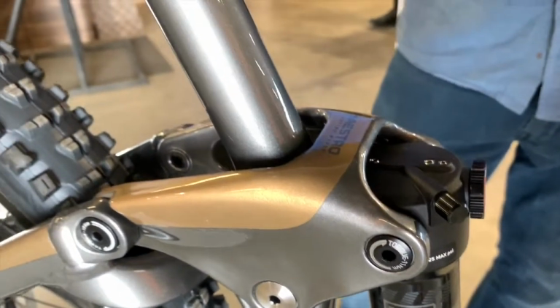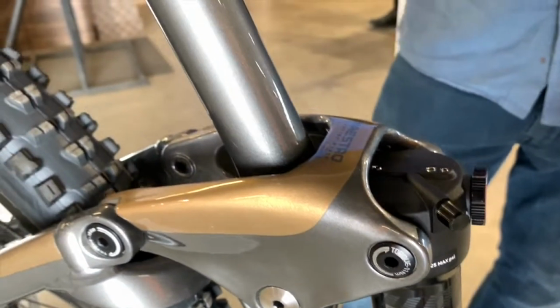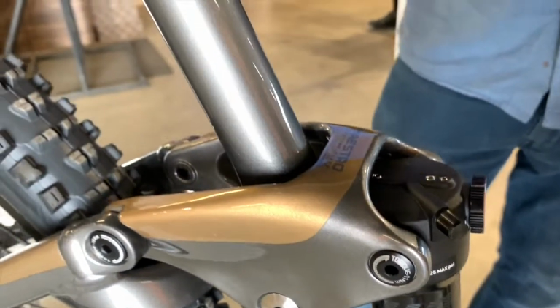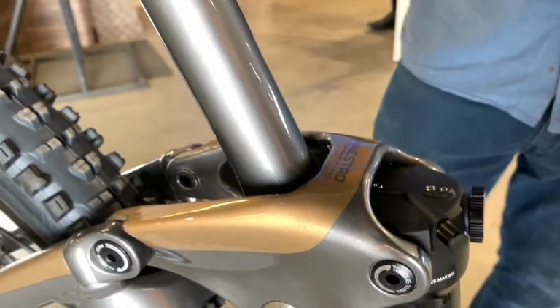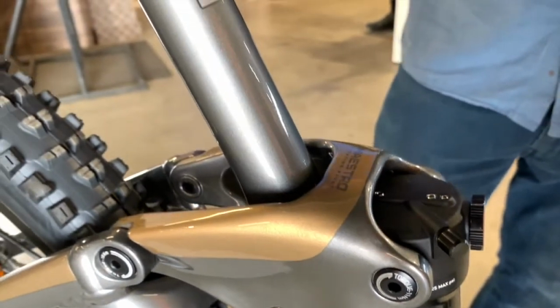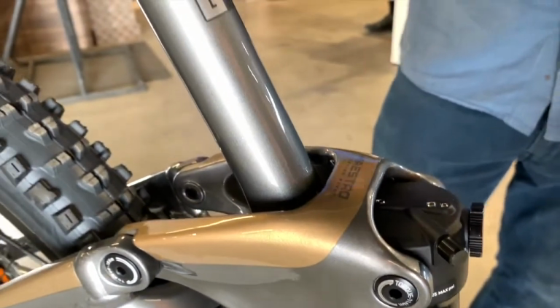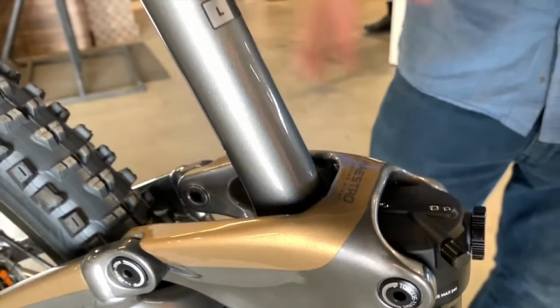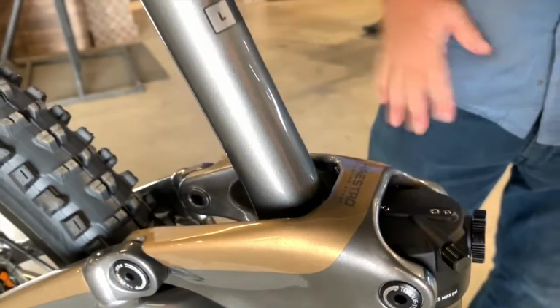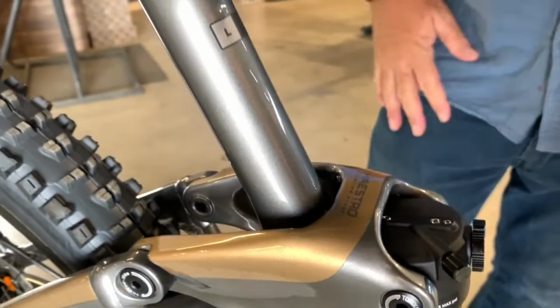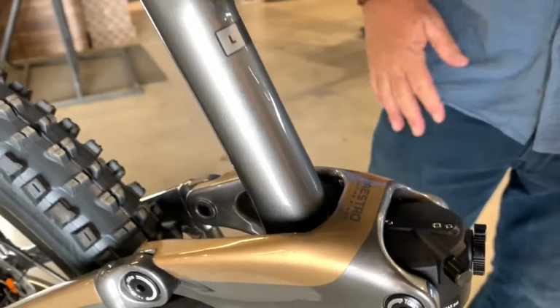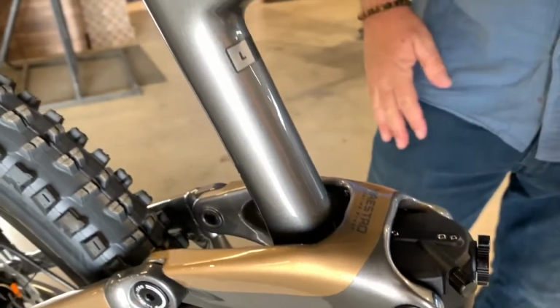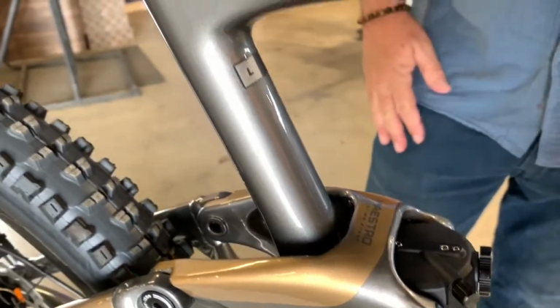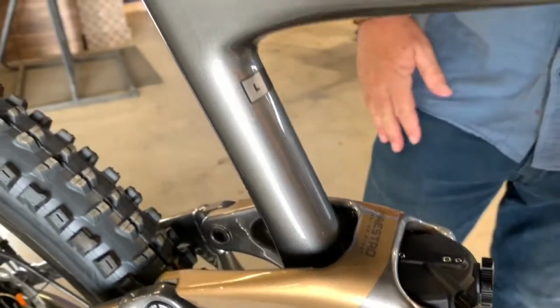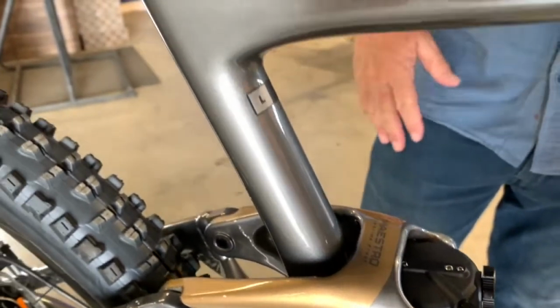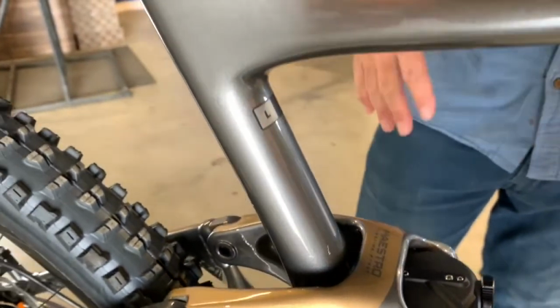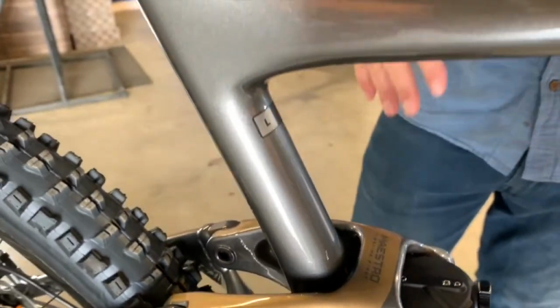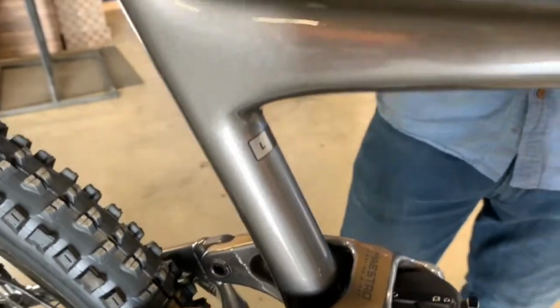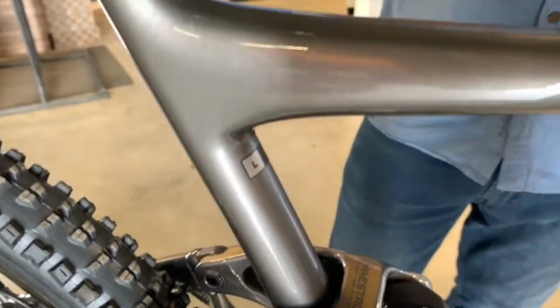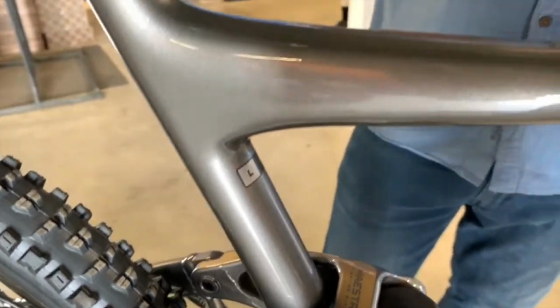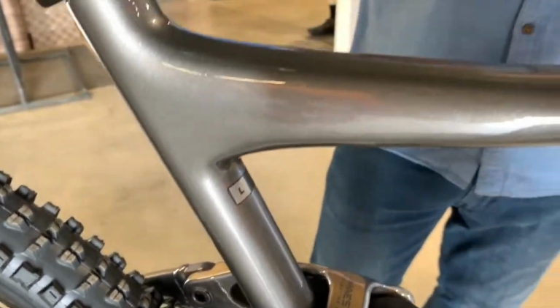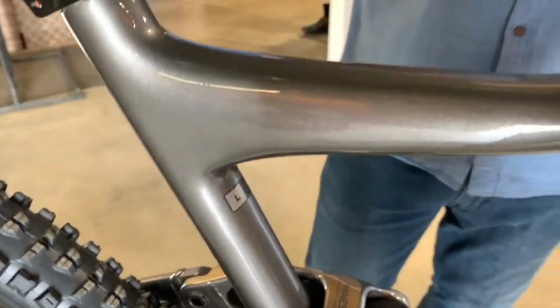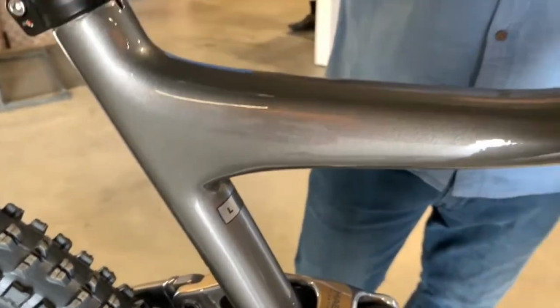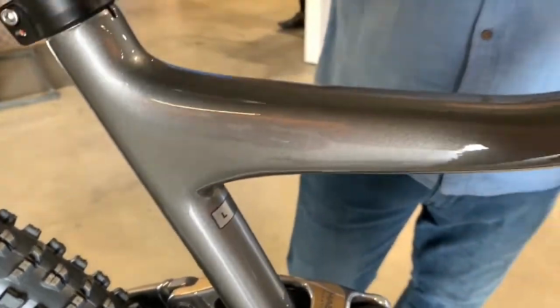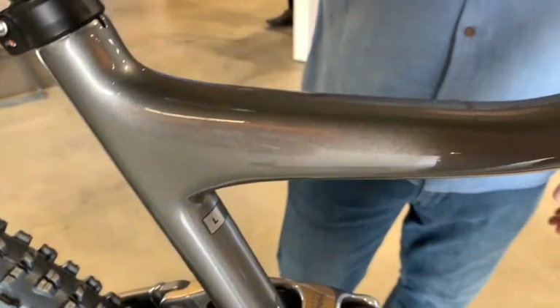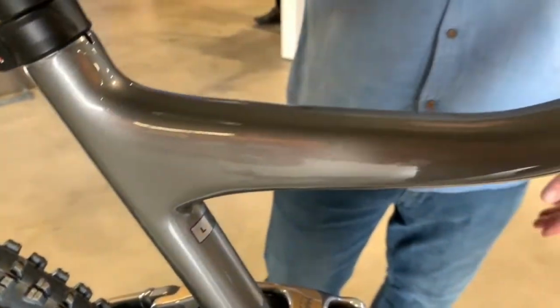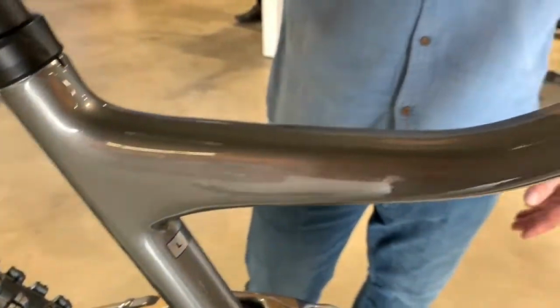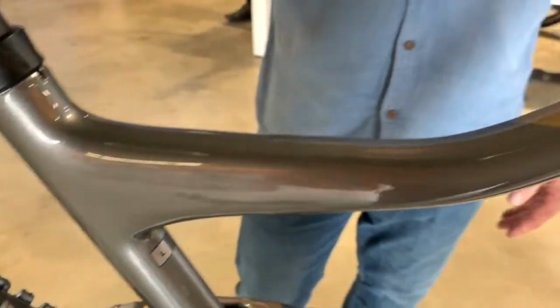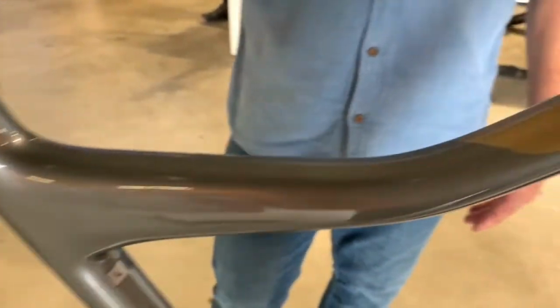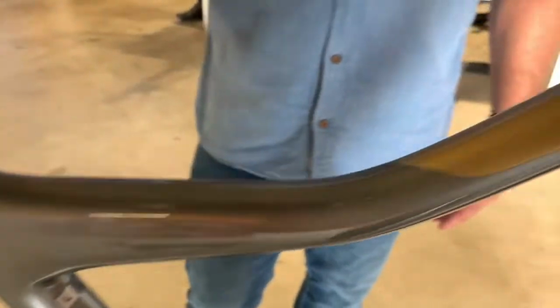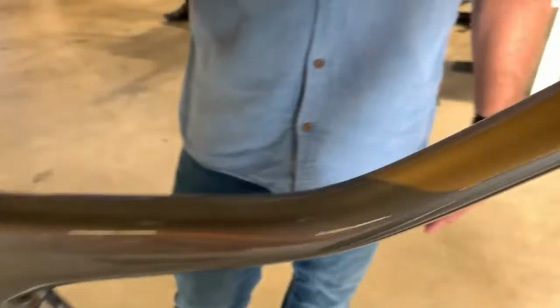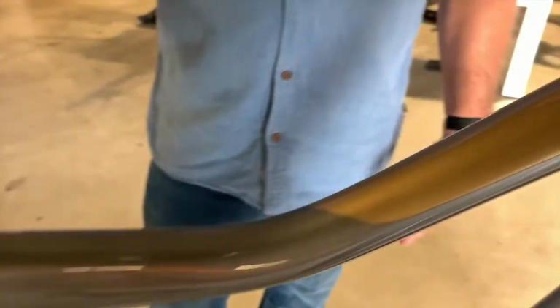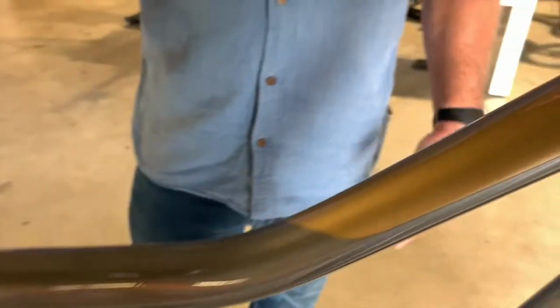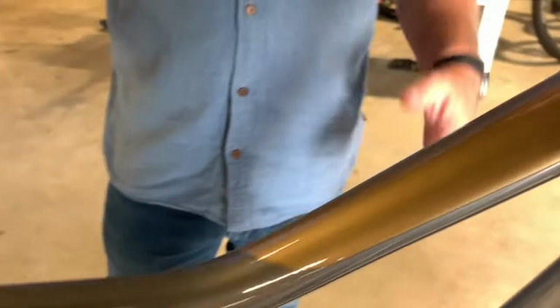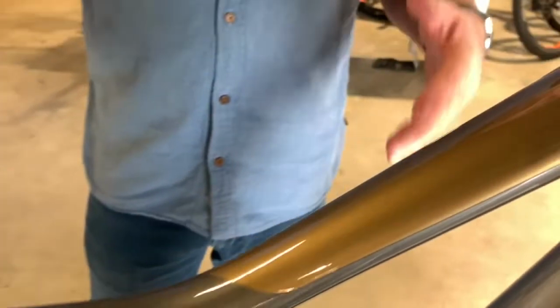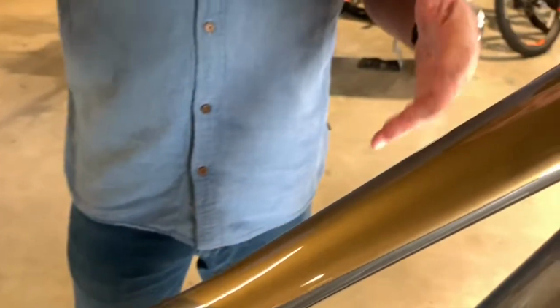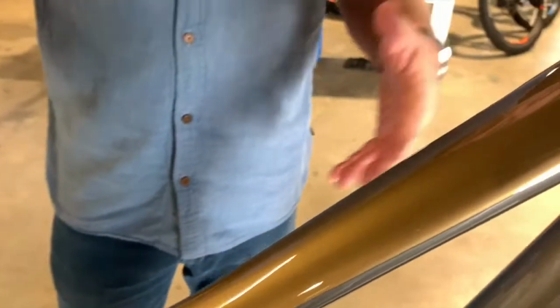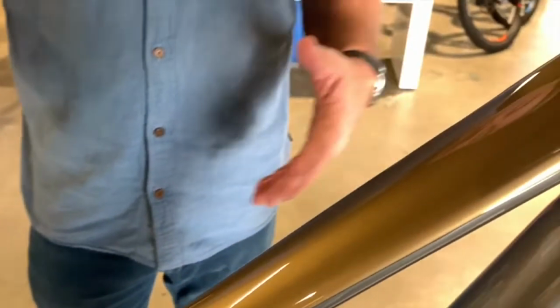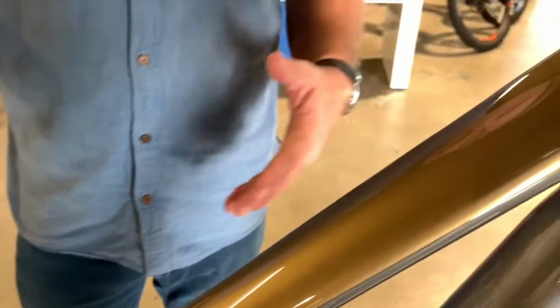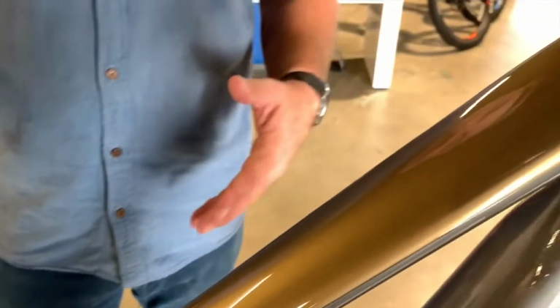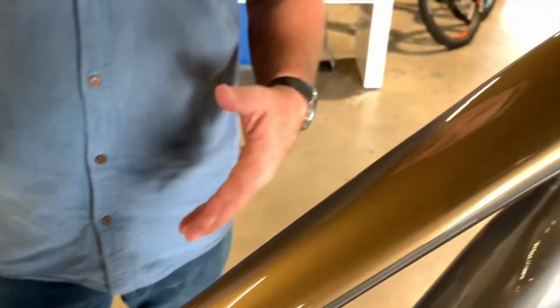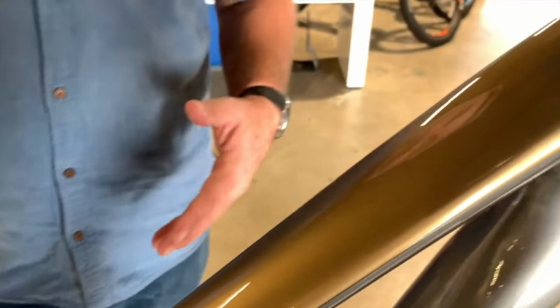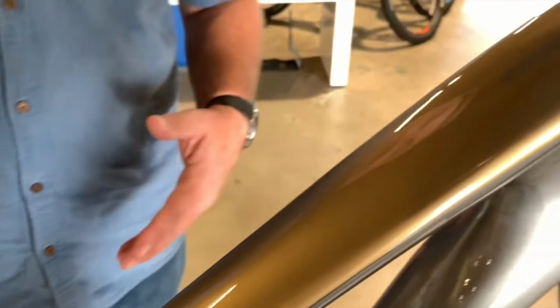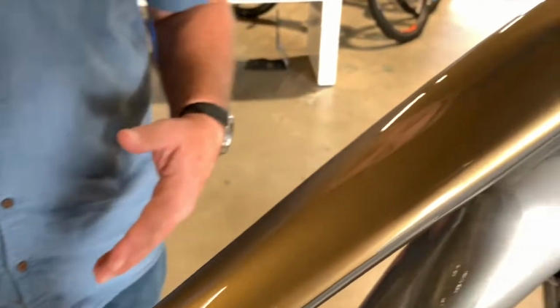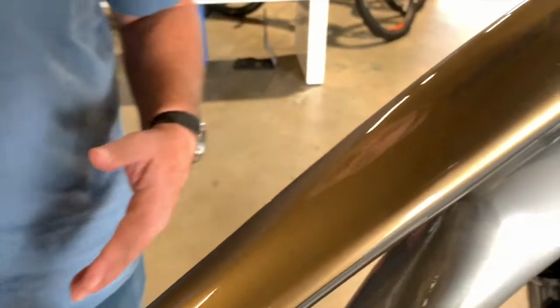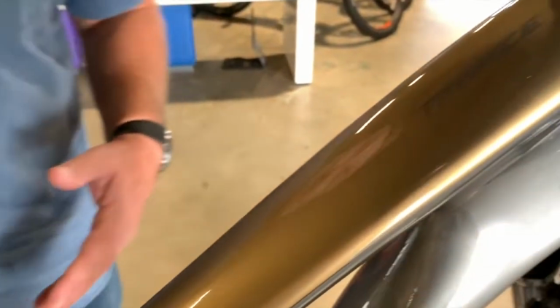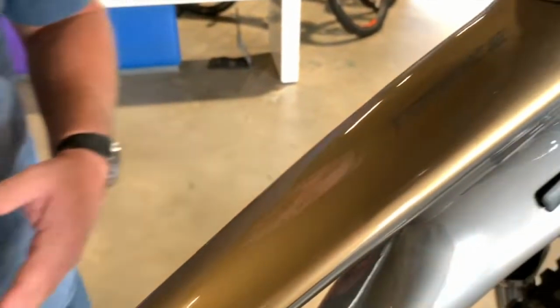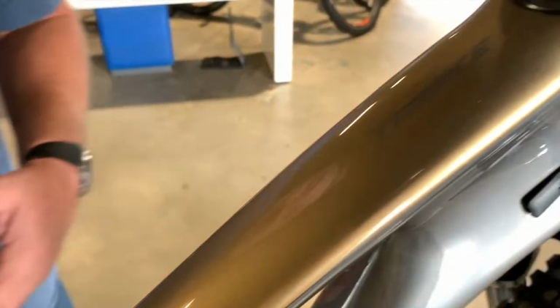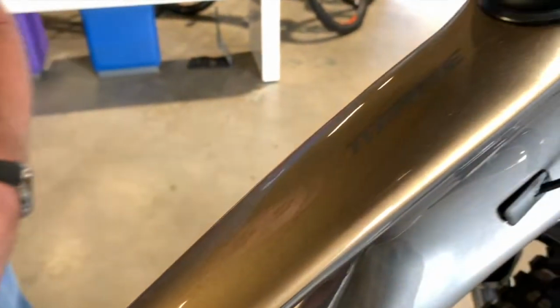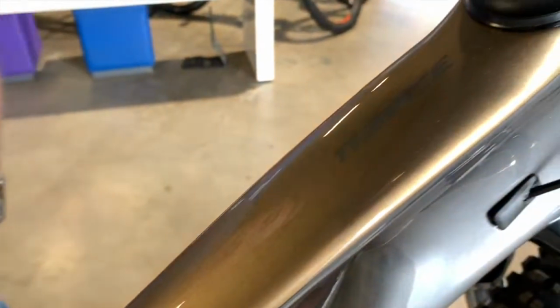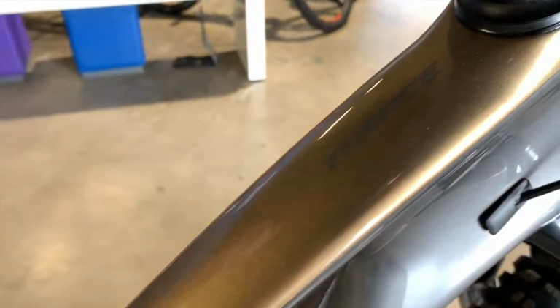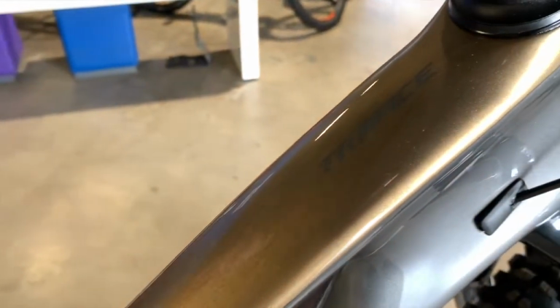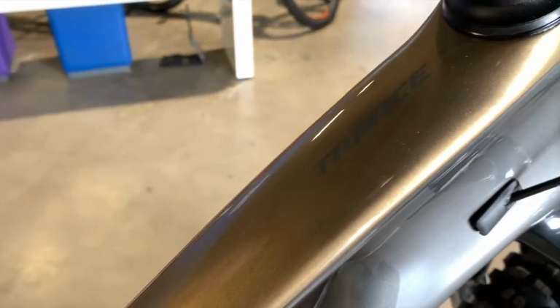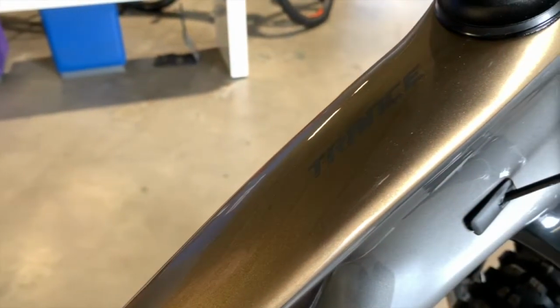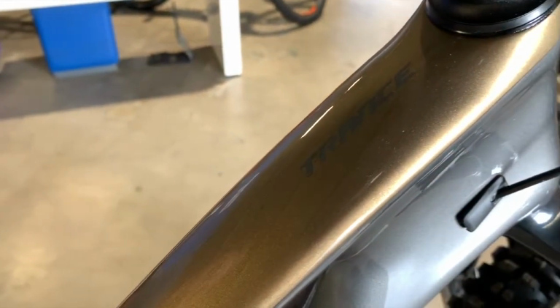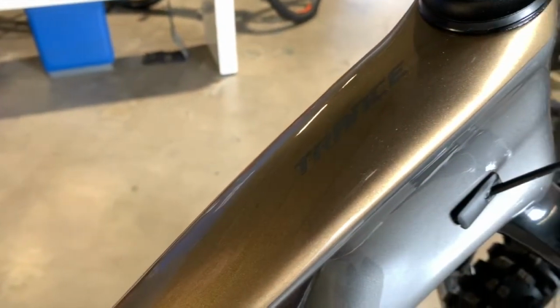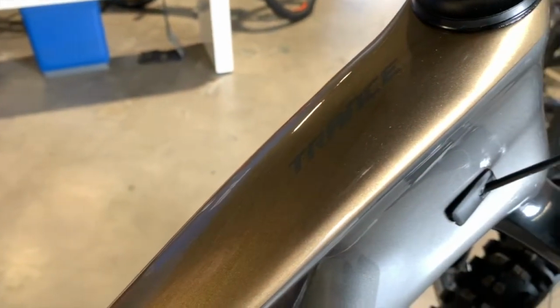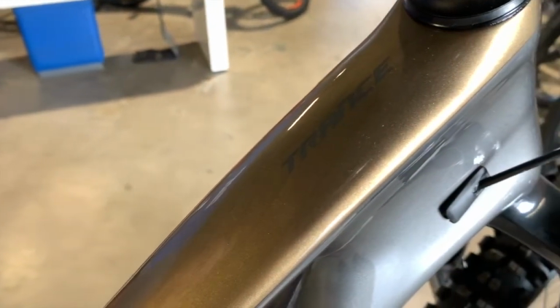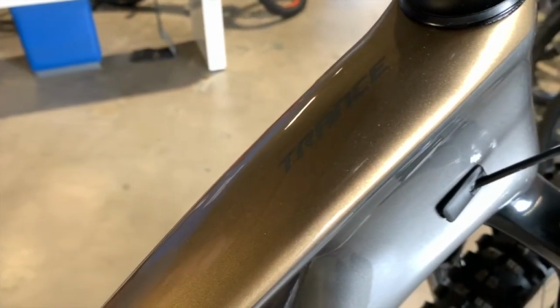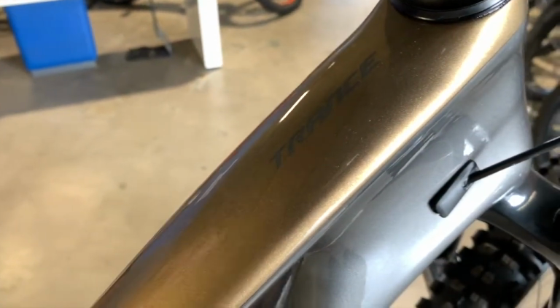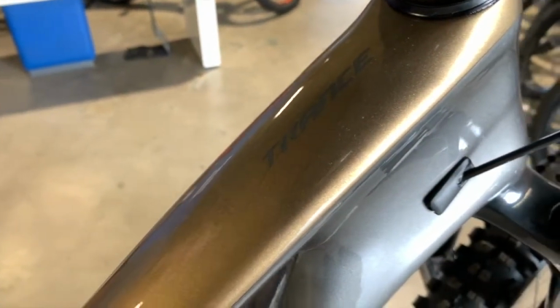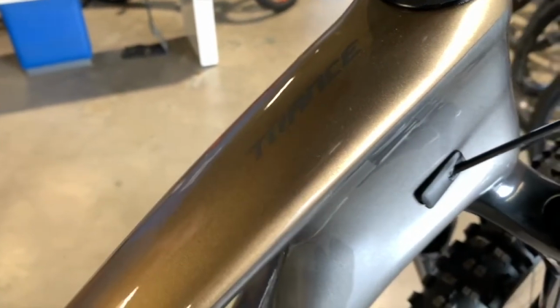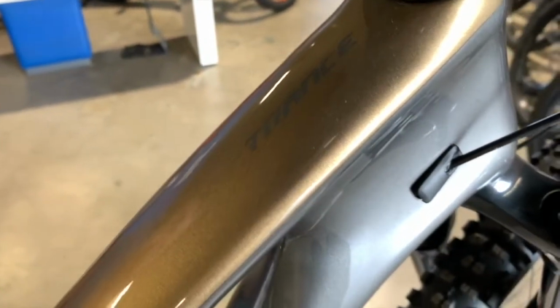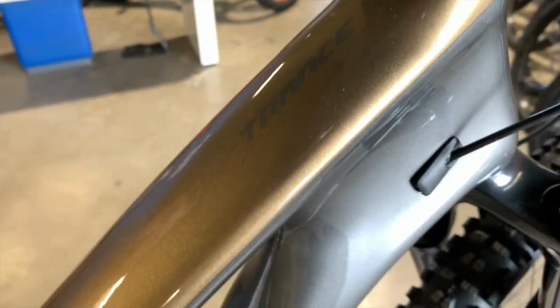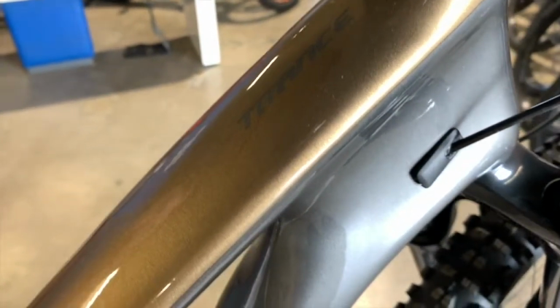Phenomenal suspension design. If you have not come out and ridden a Maestro bike, come out to Bicycle Warehouse and demo one.